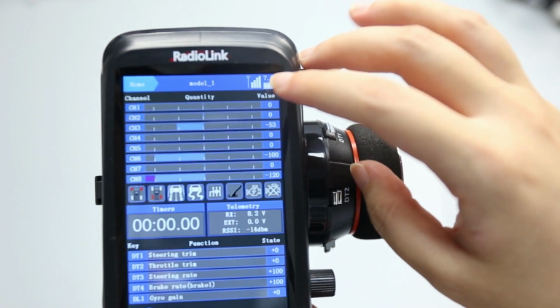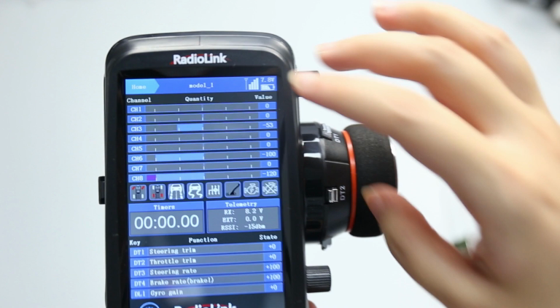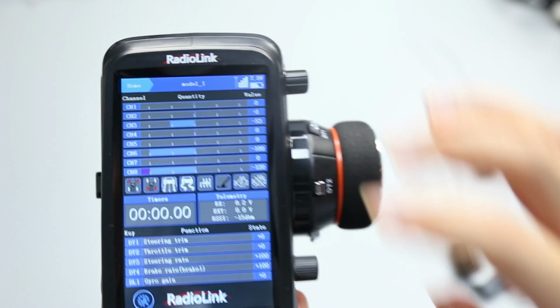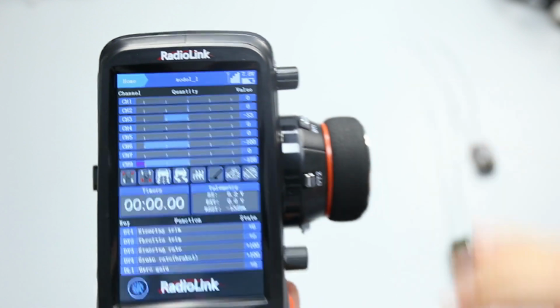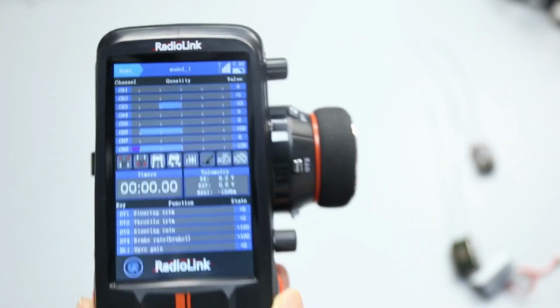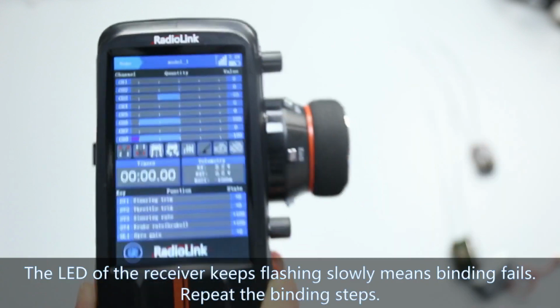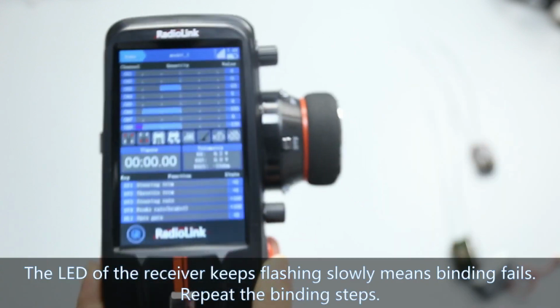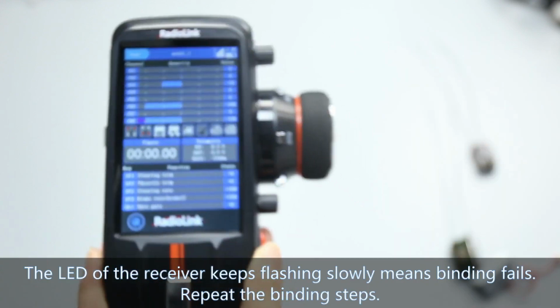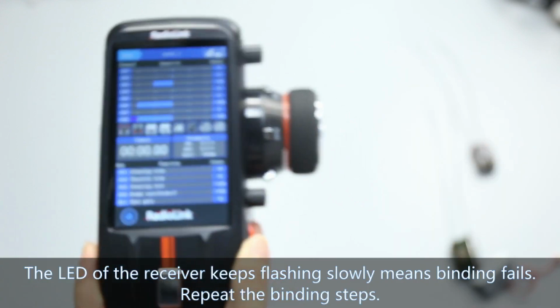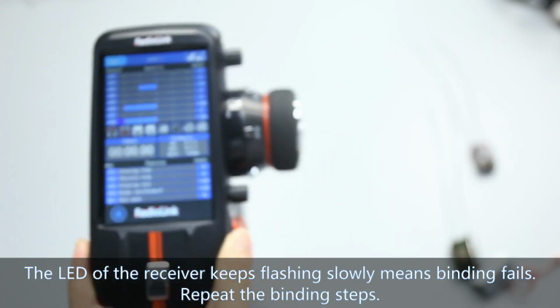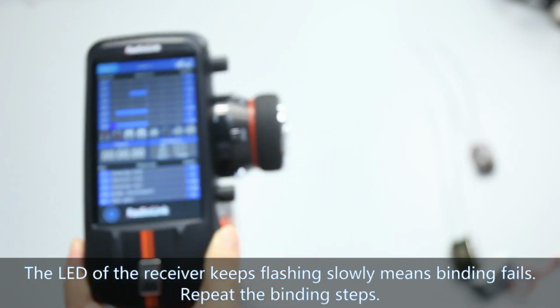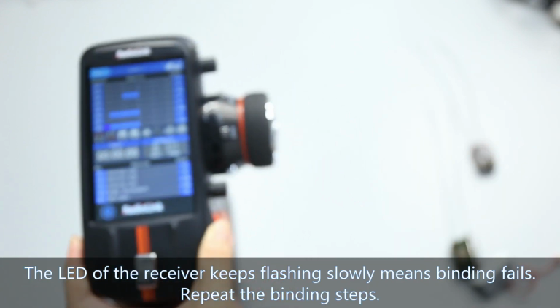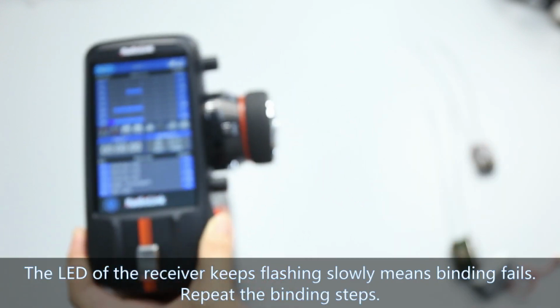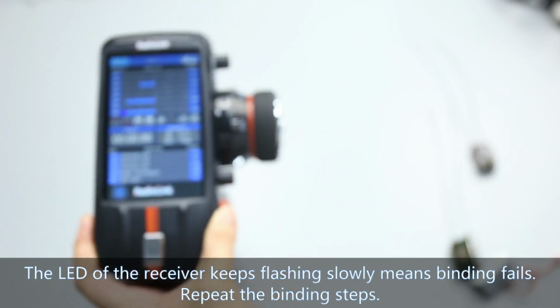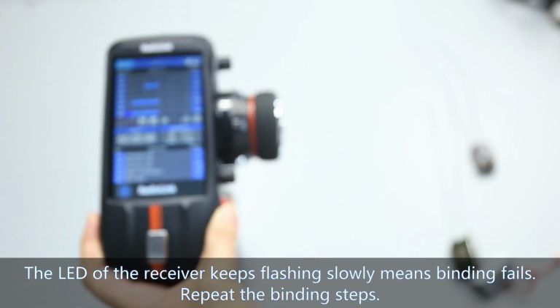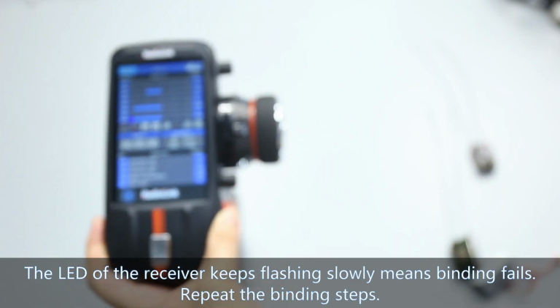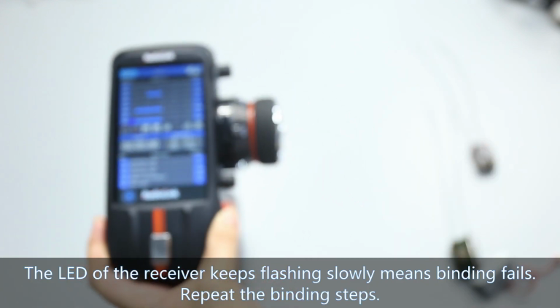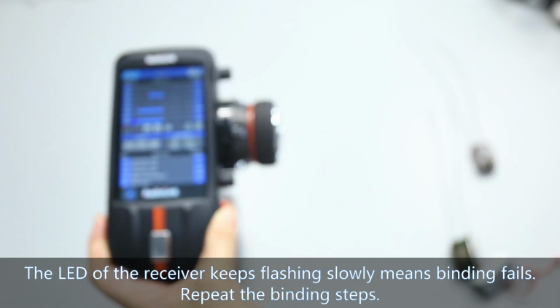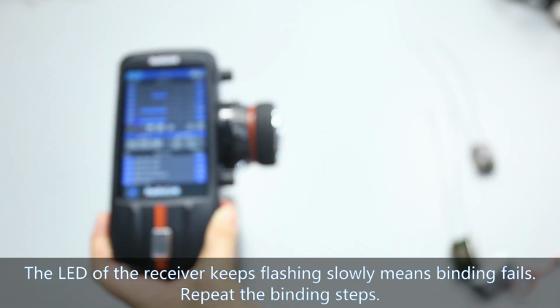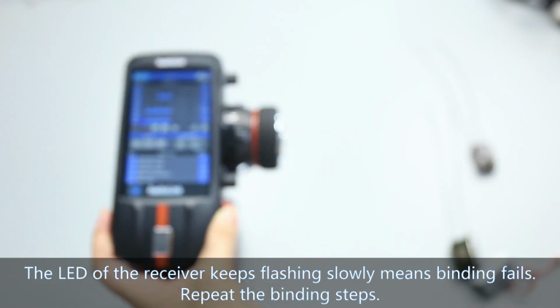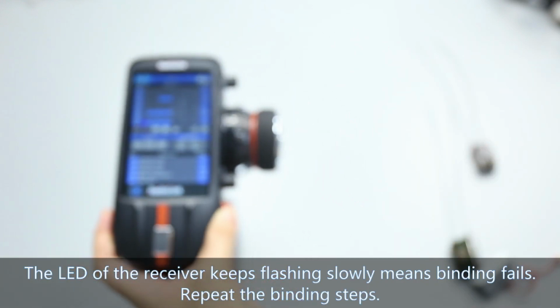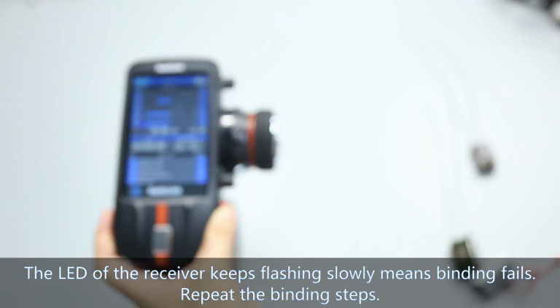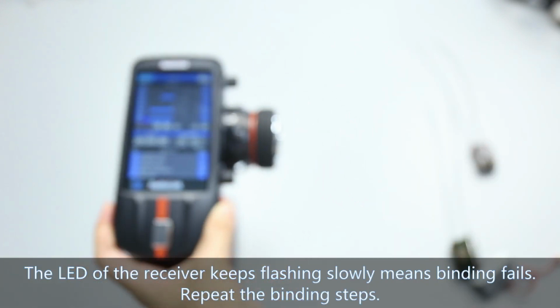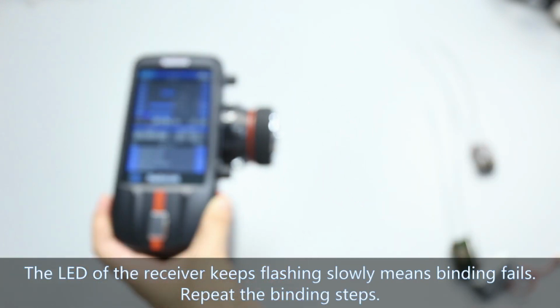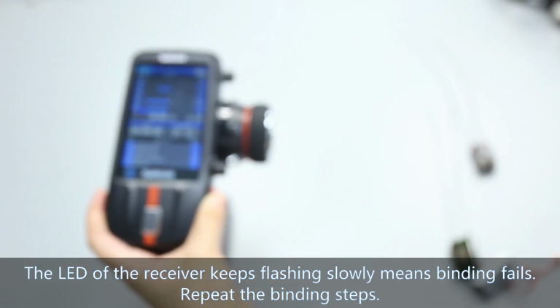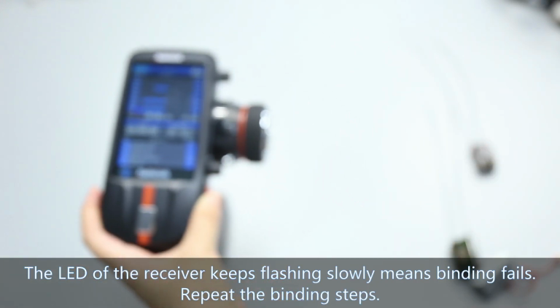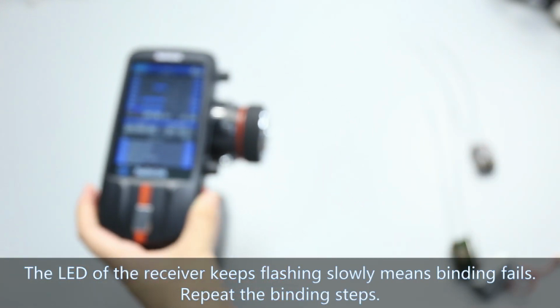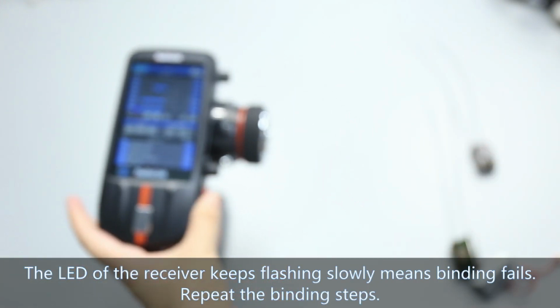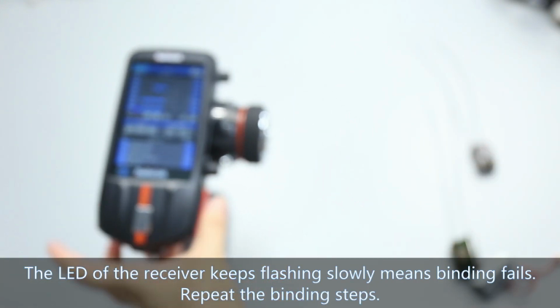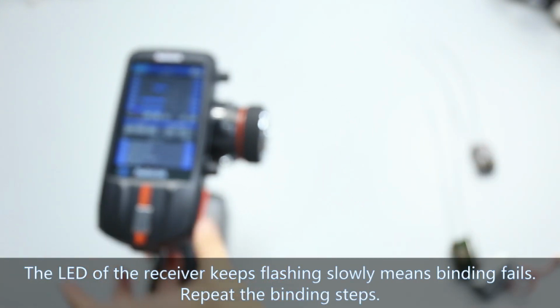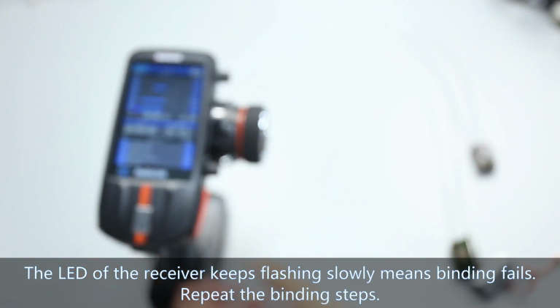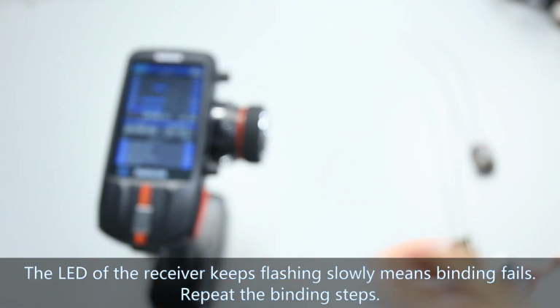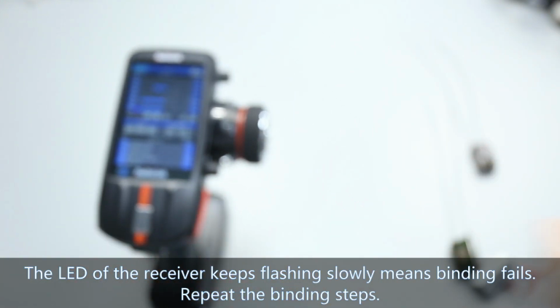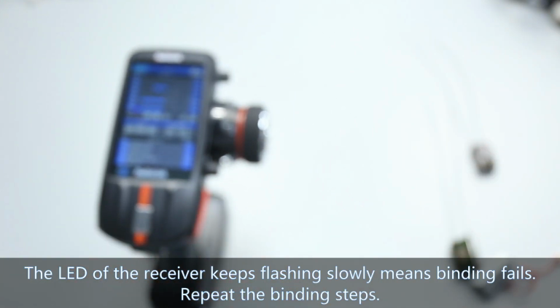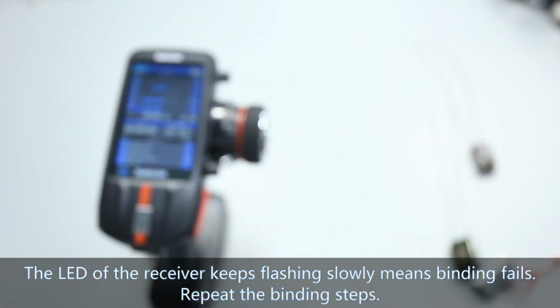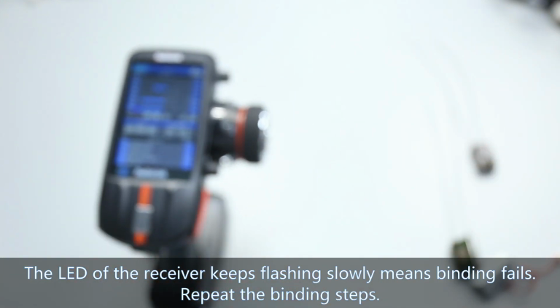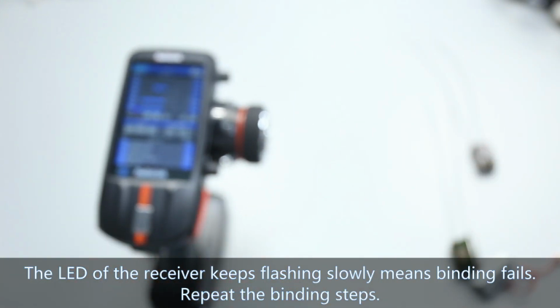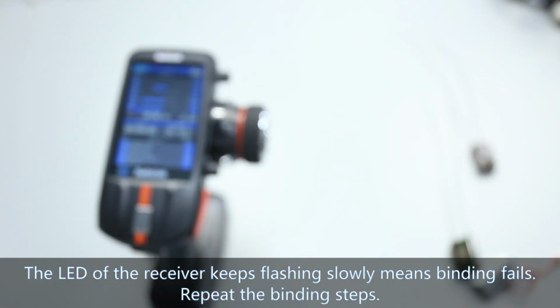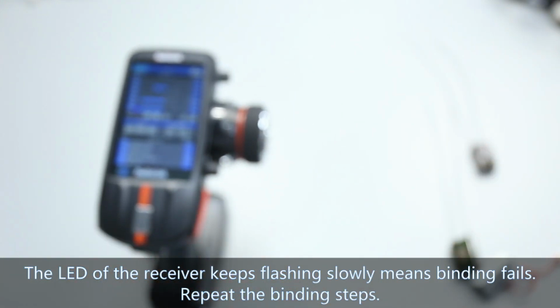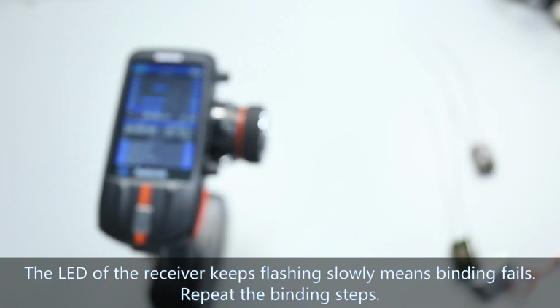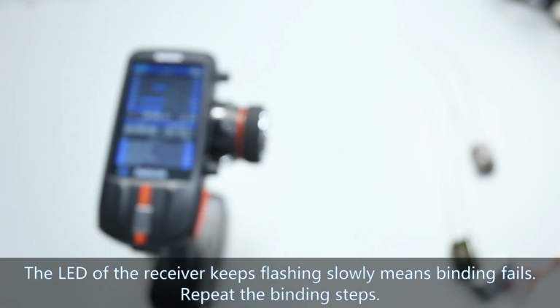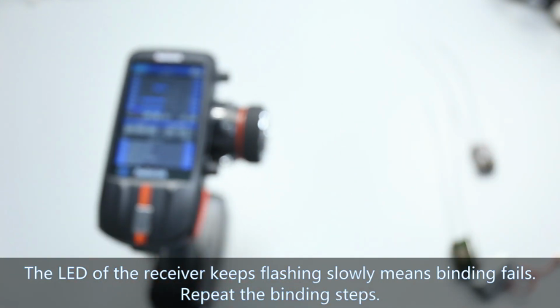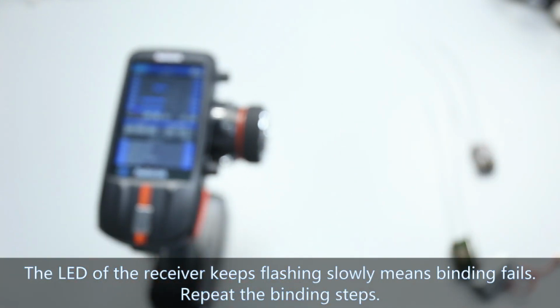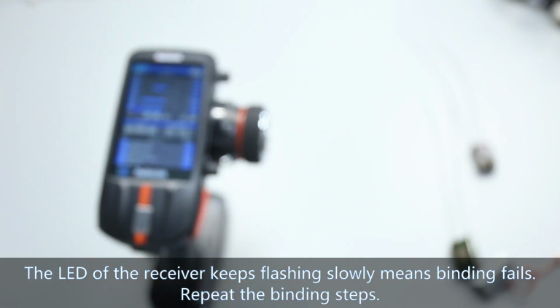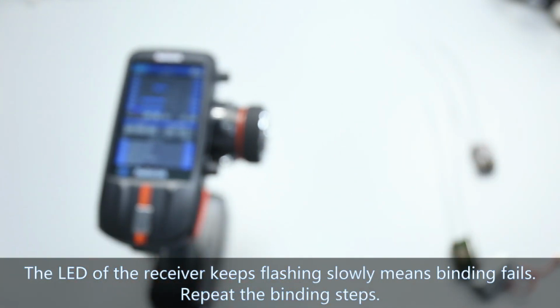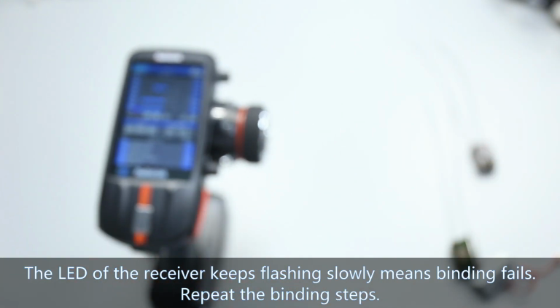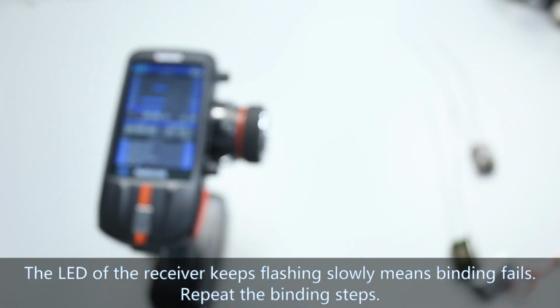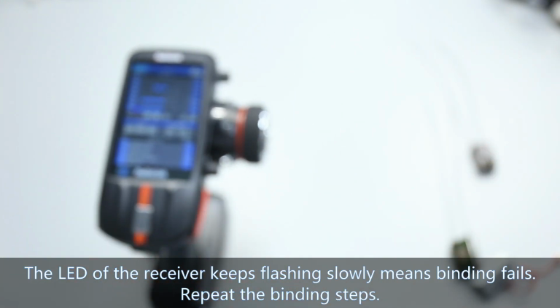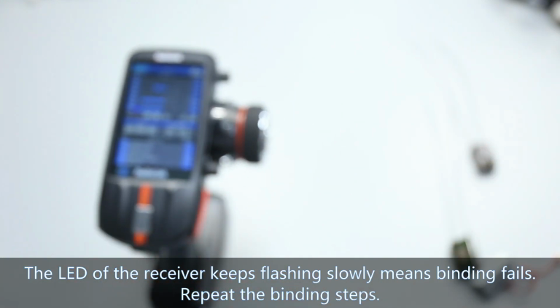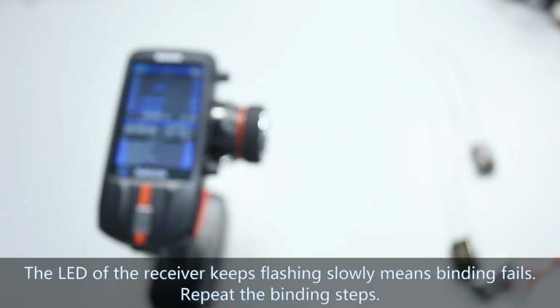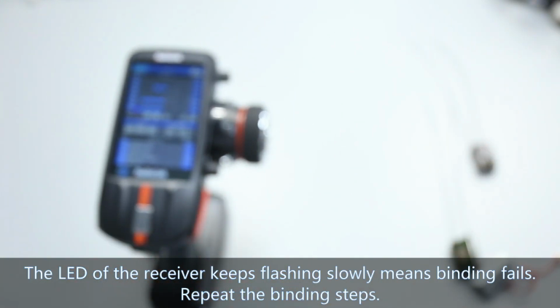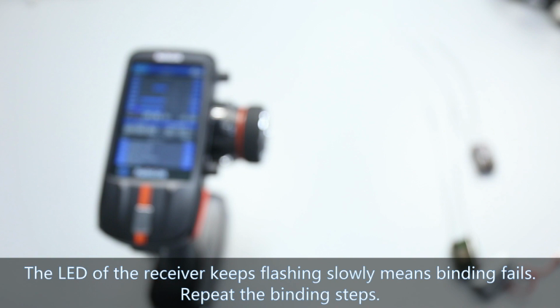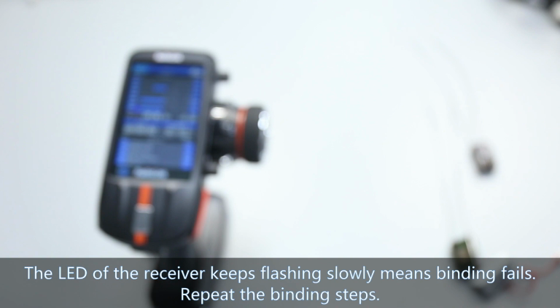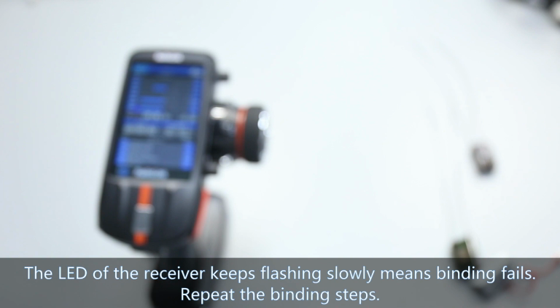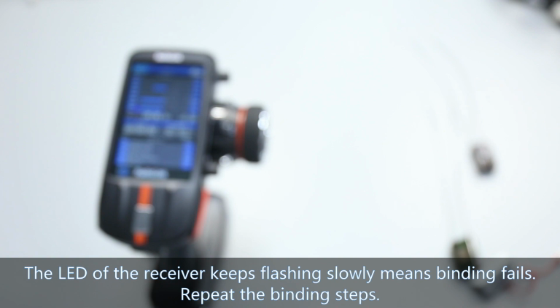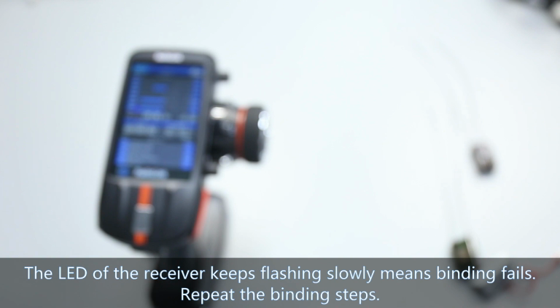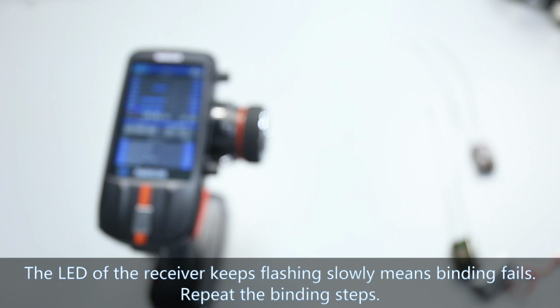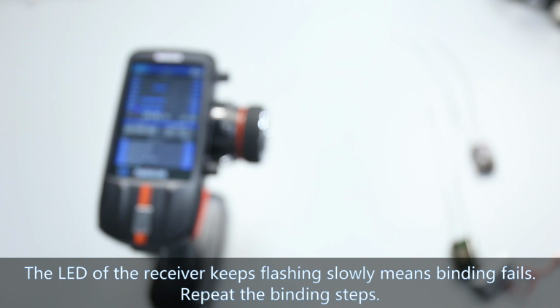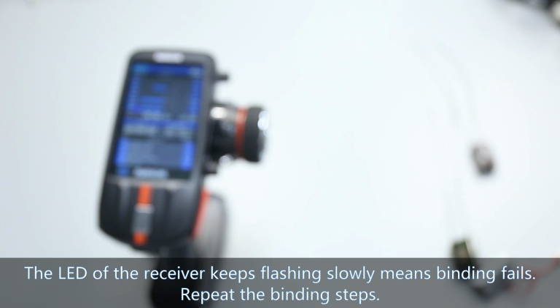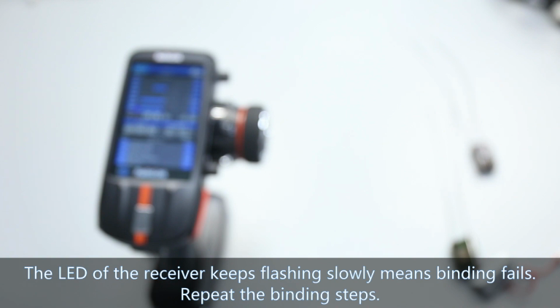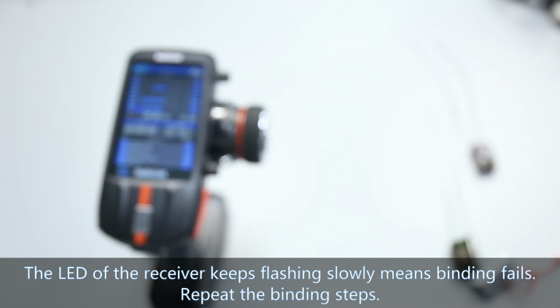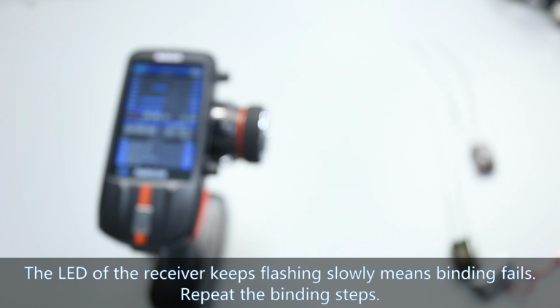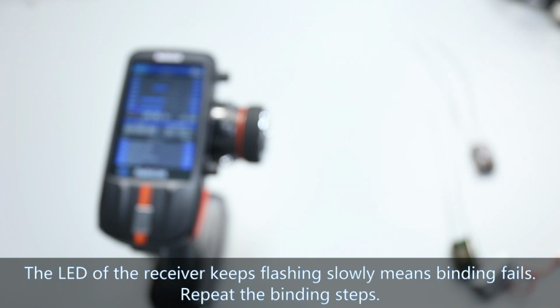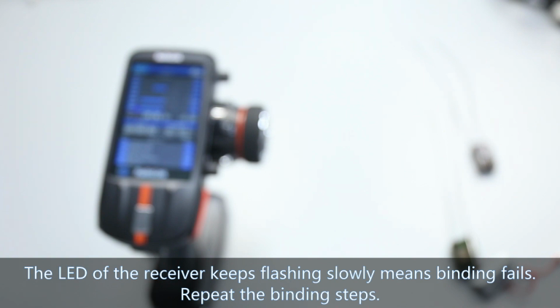If binding fails, the LED of the receiver will keep flashing slowly. Repeat the binding steps.